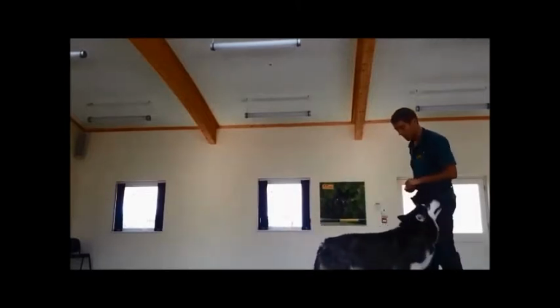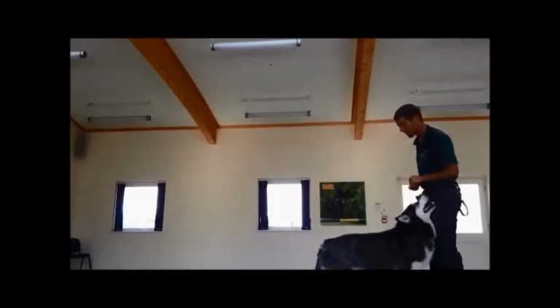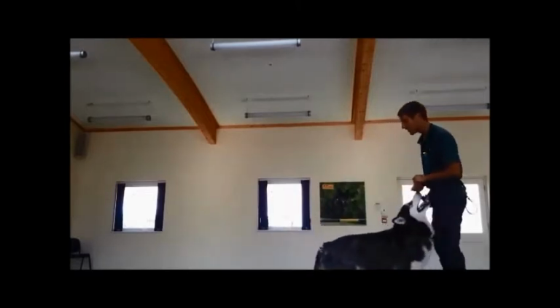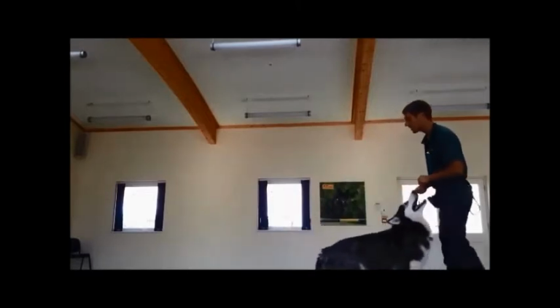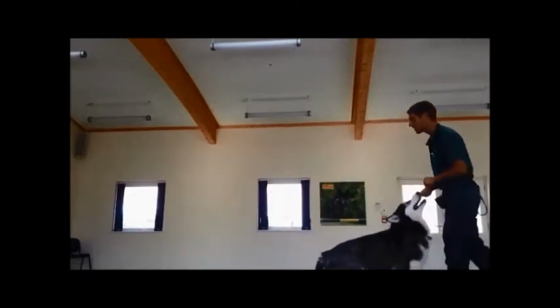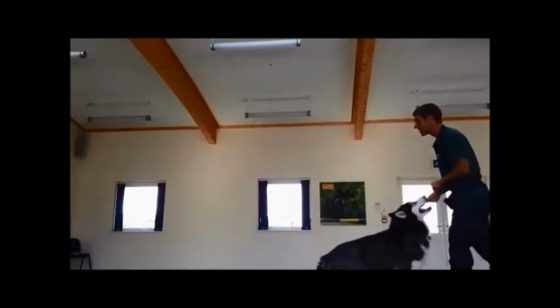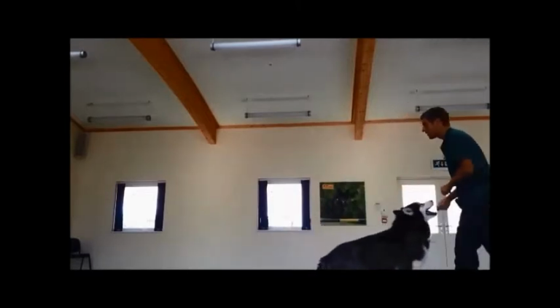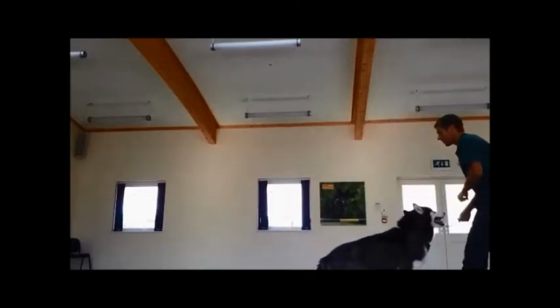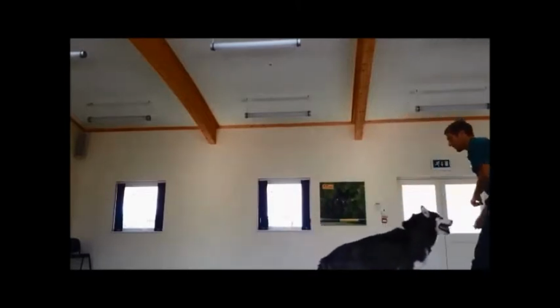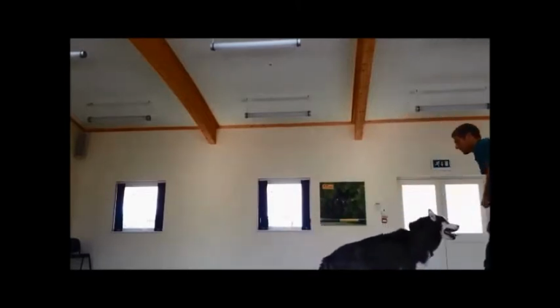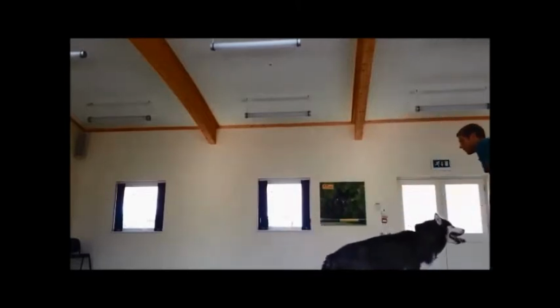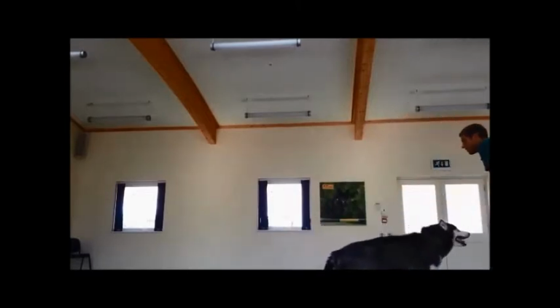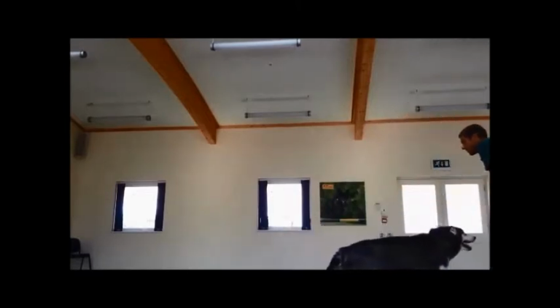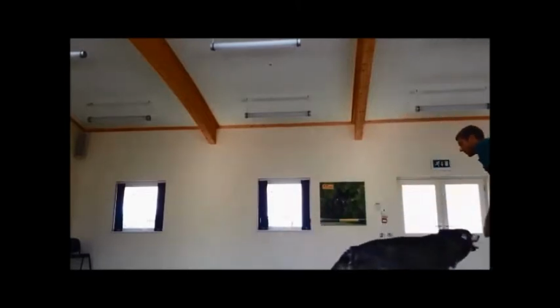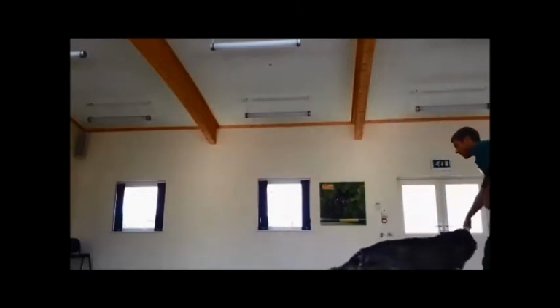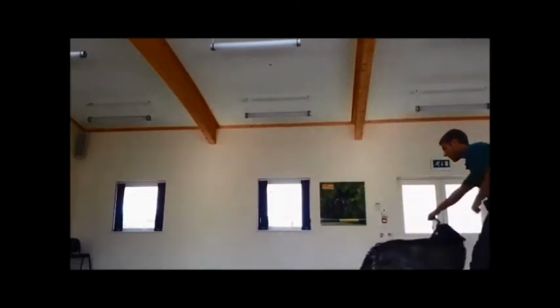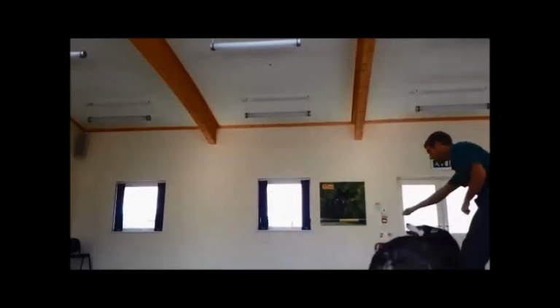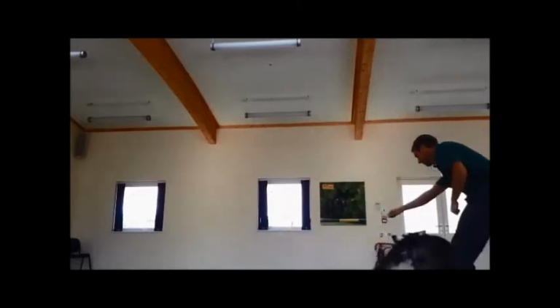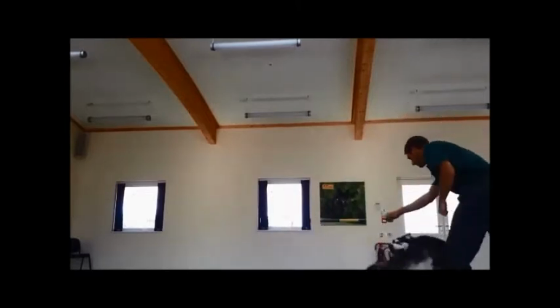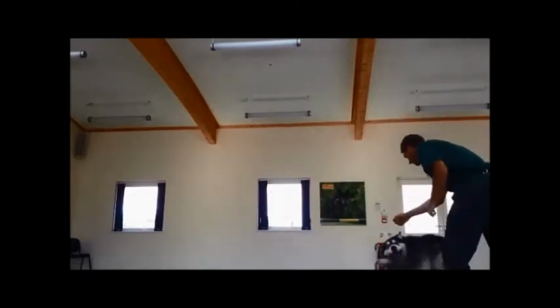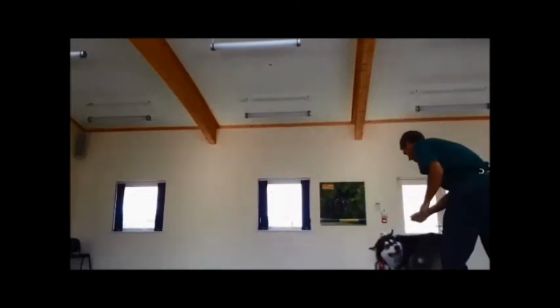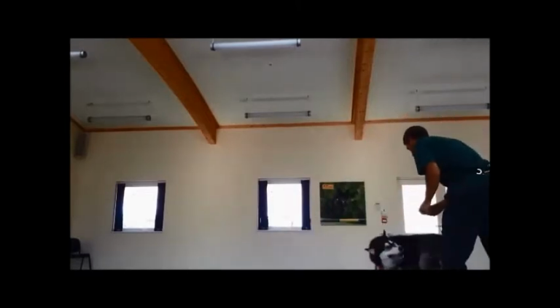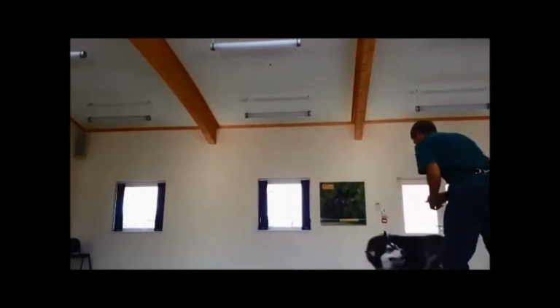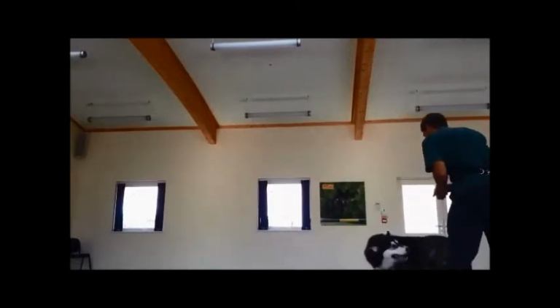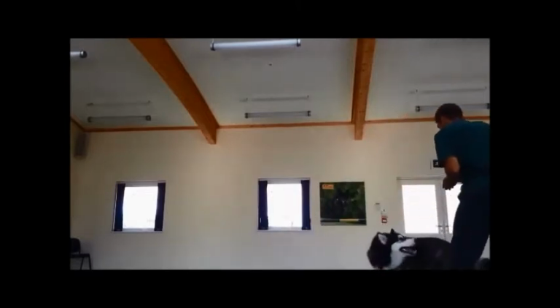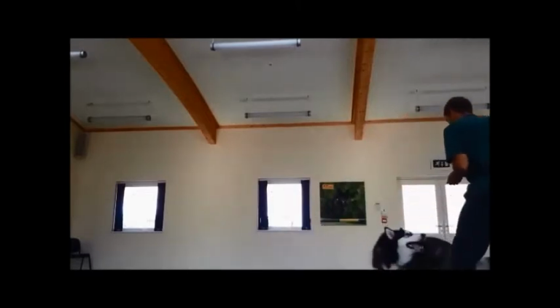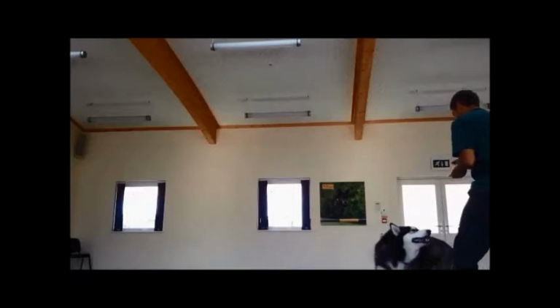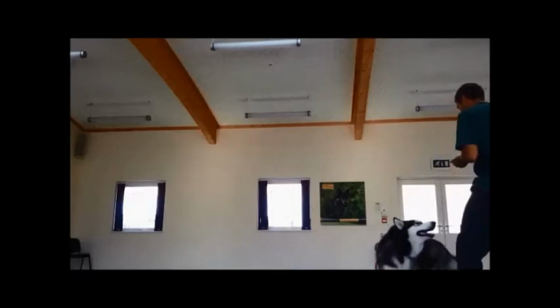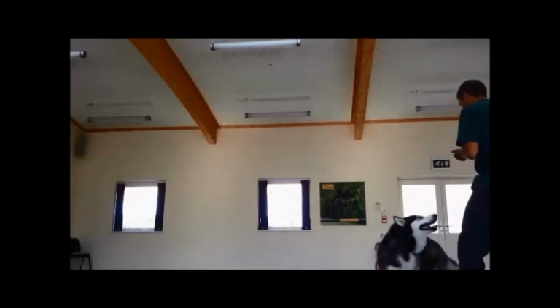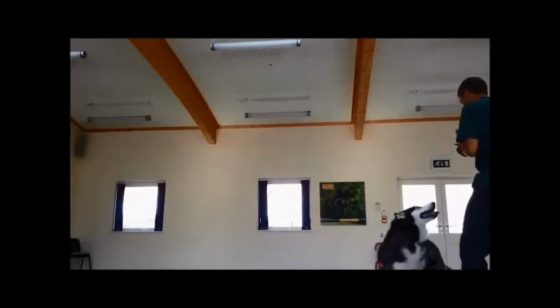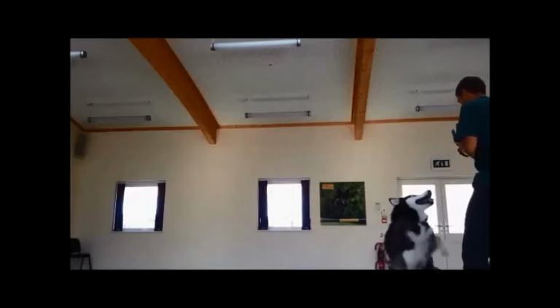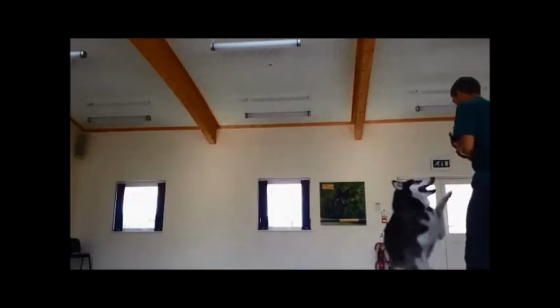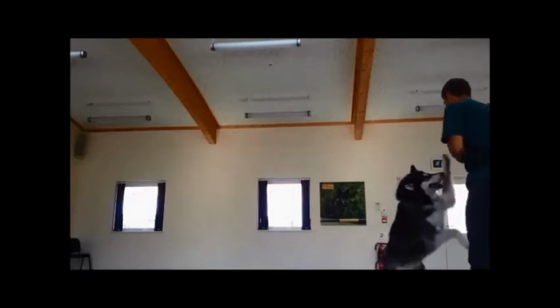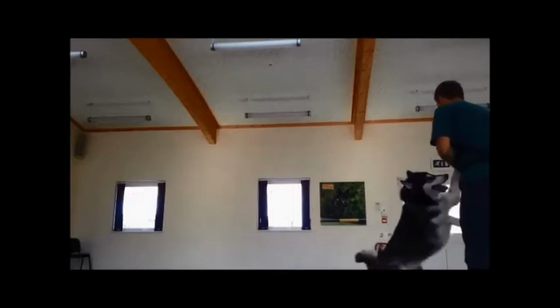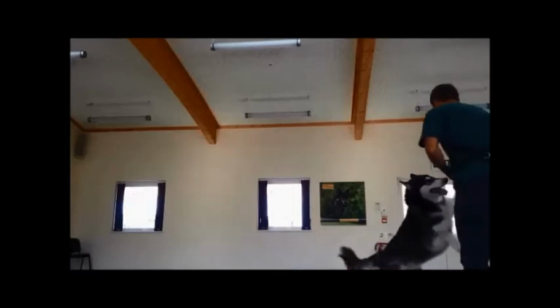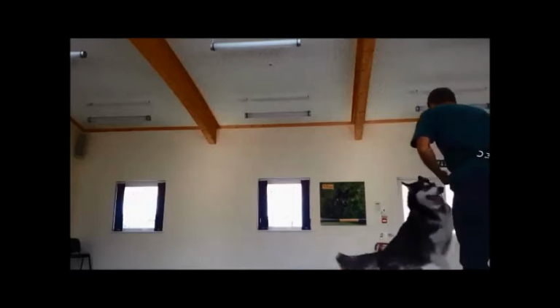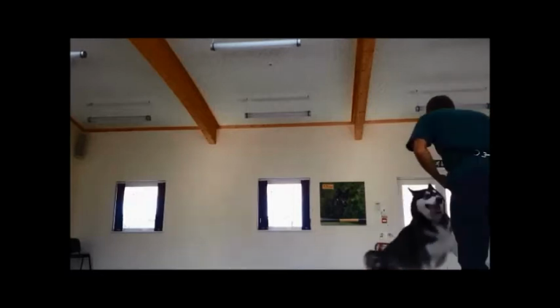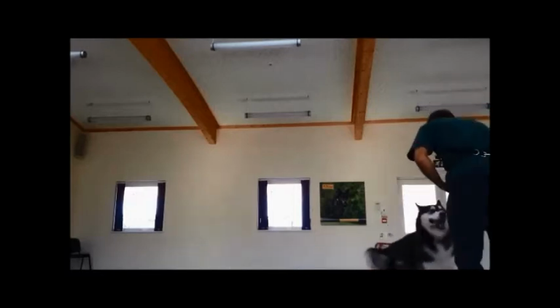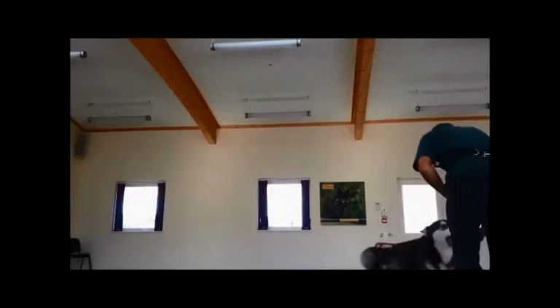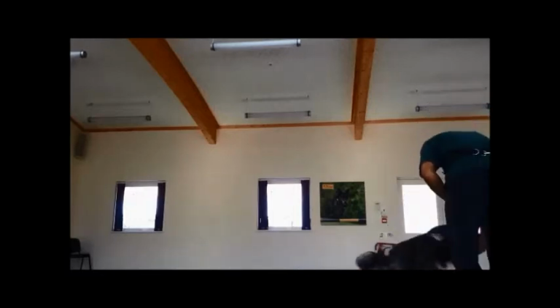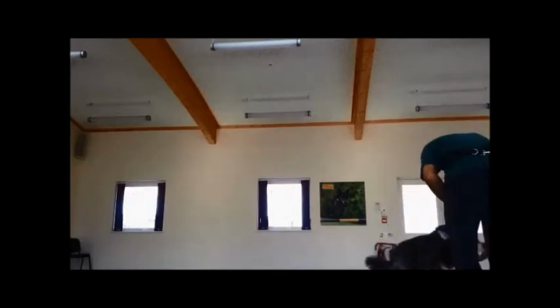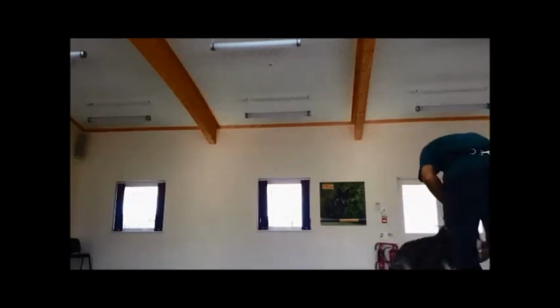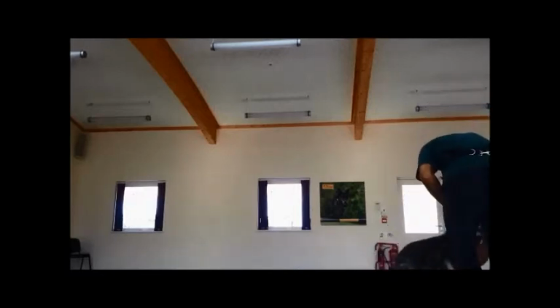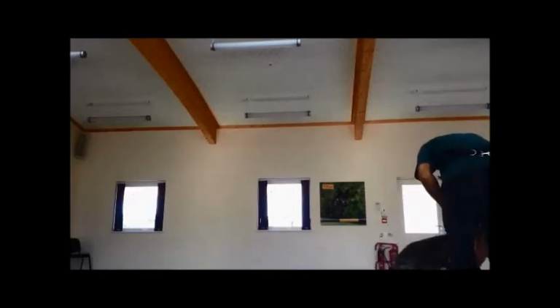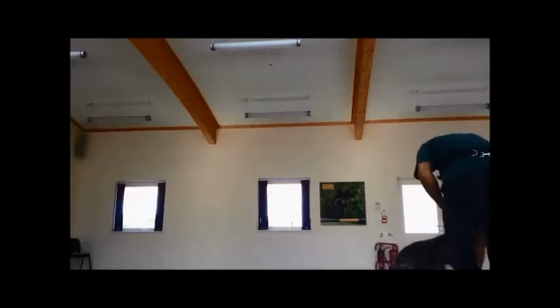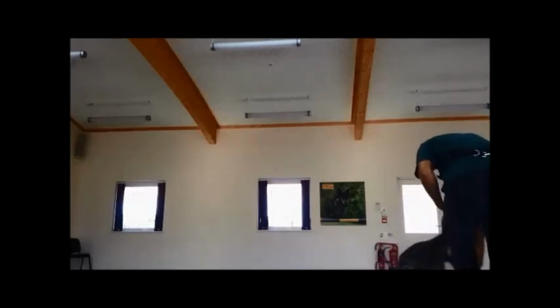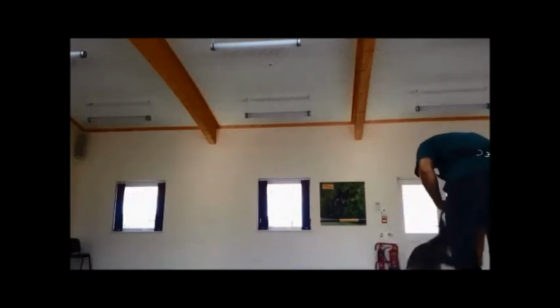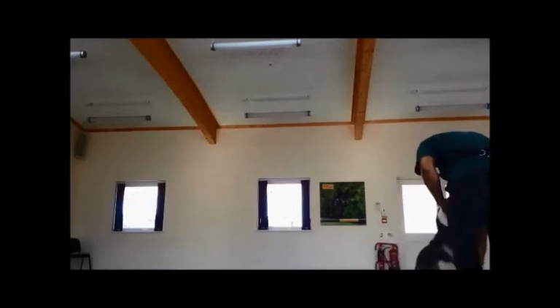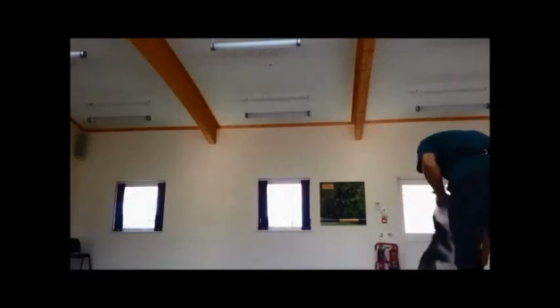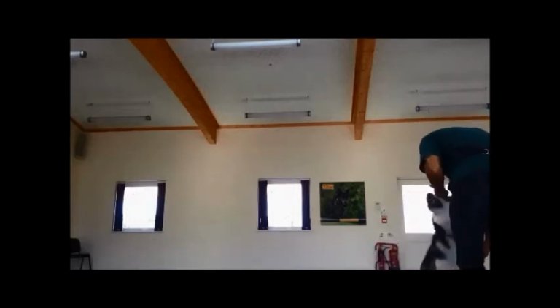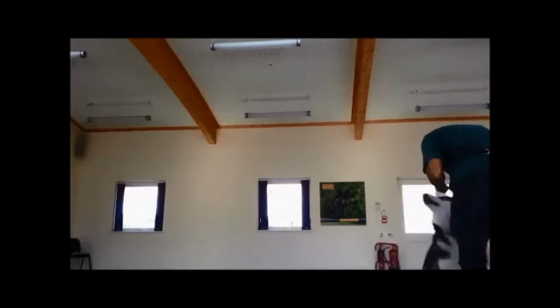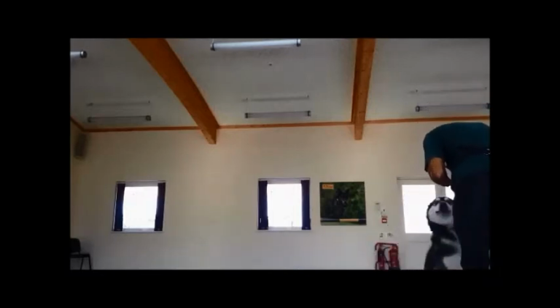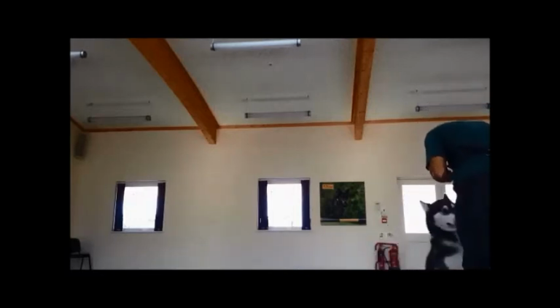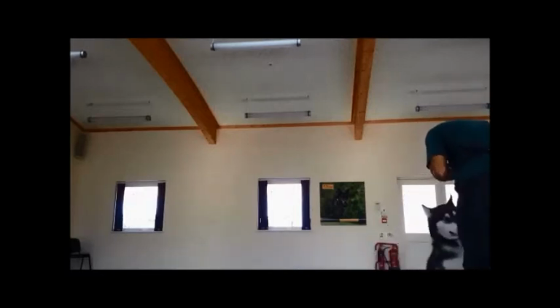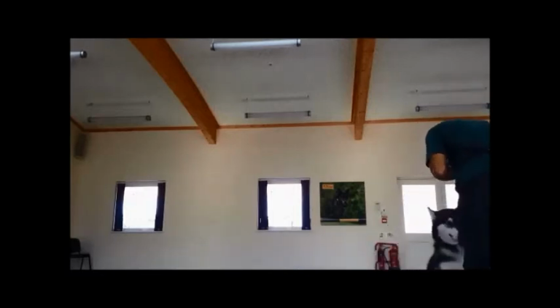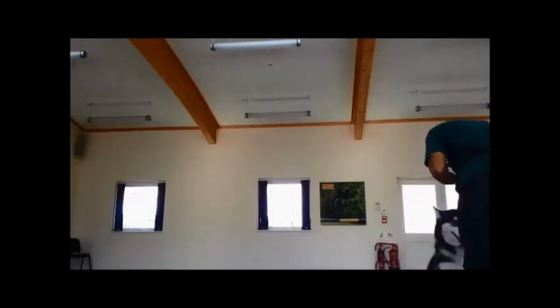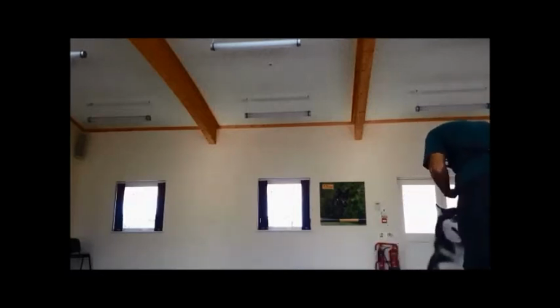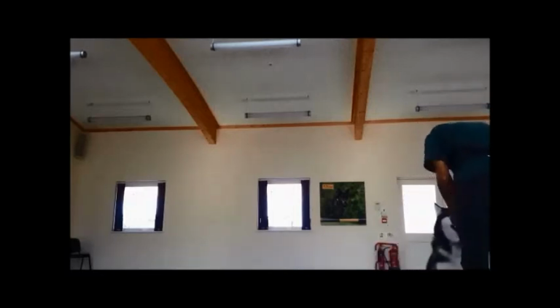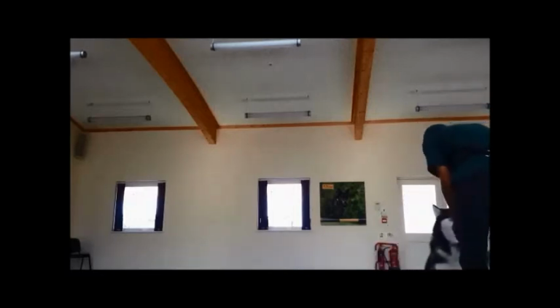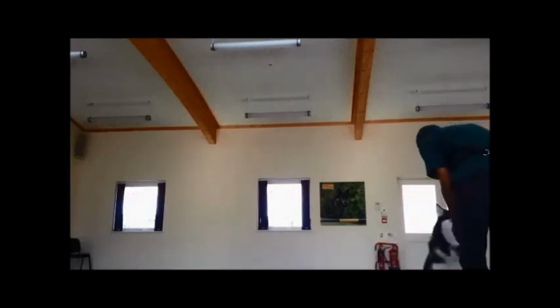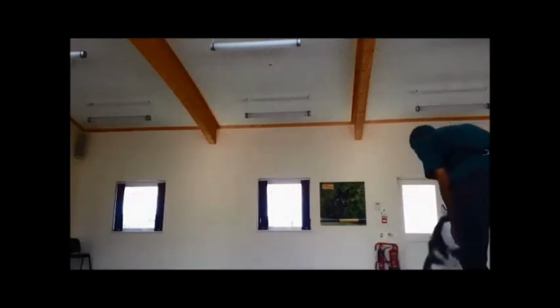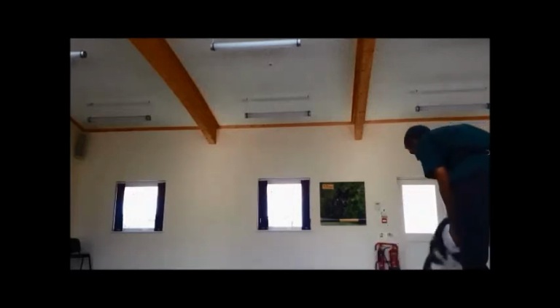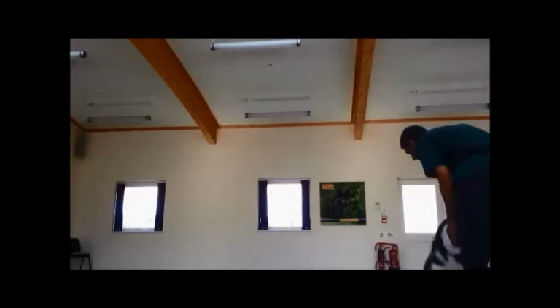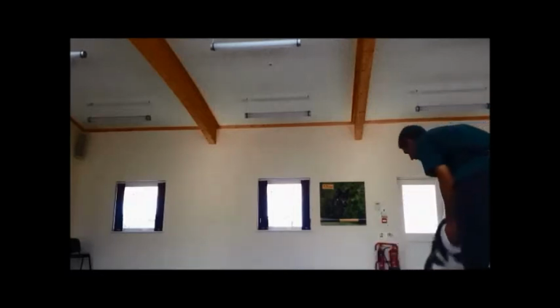Are you ready? Top, and high five, and top. Good girl.